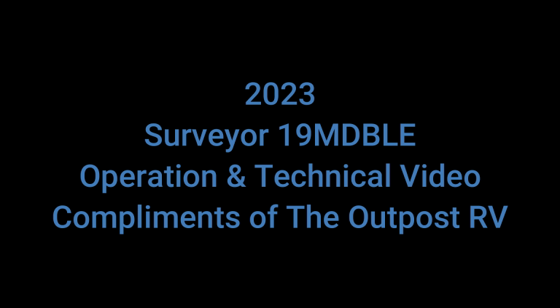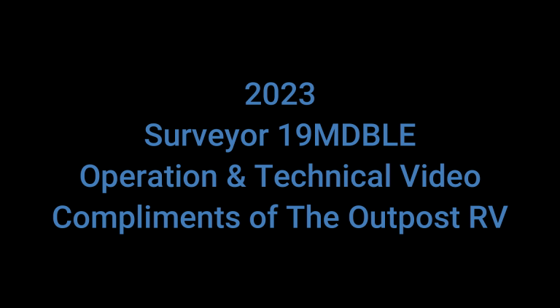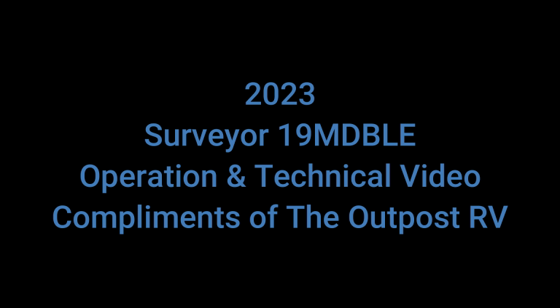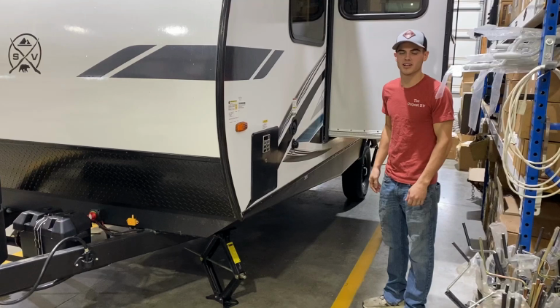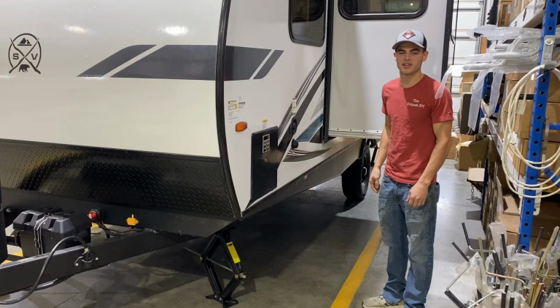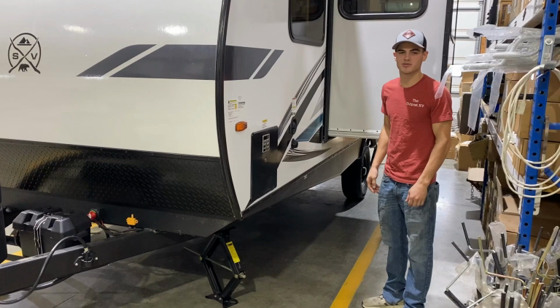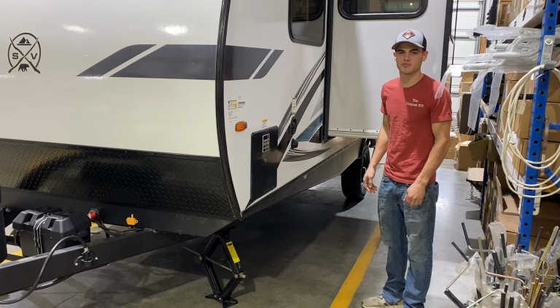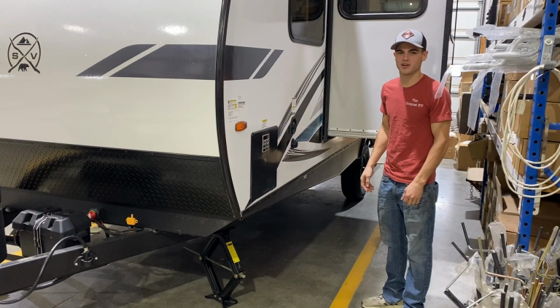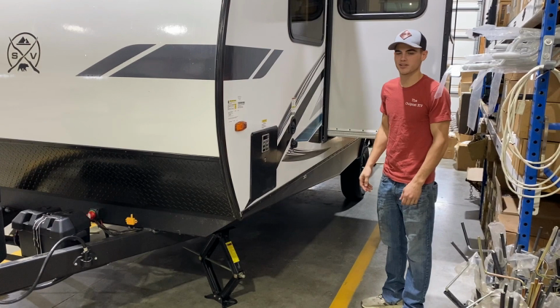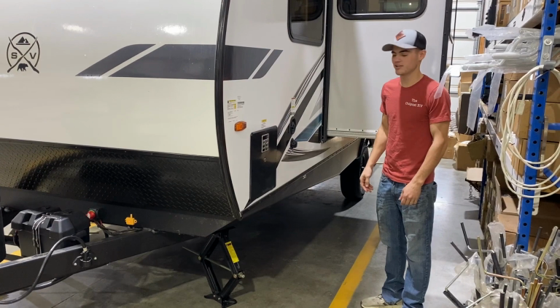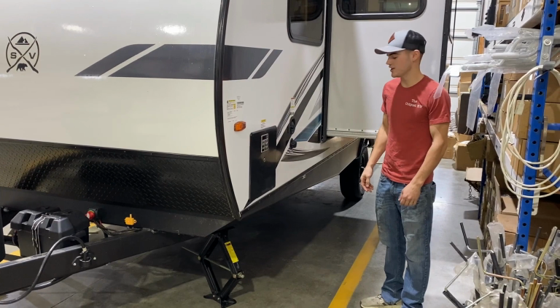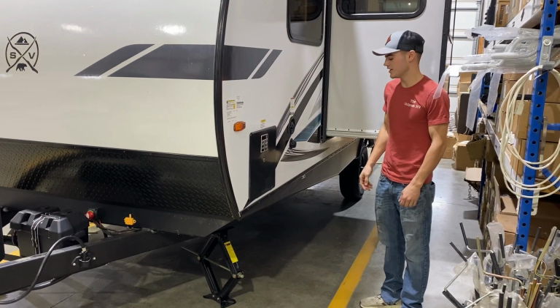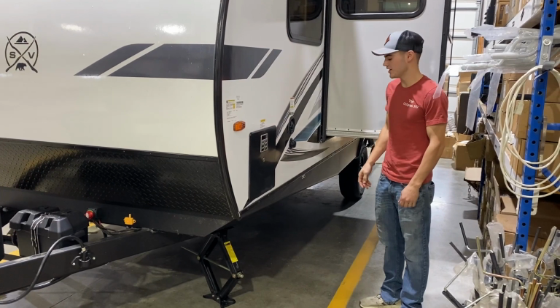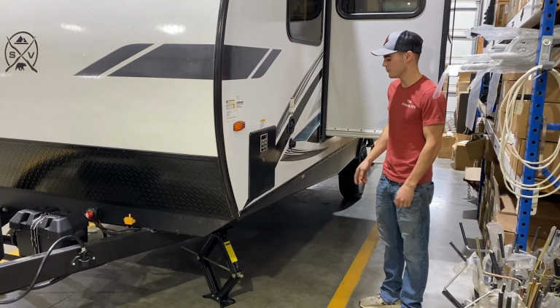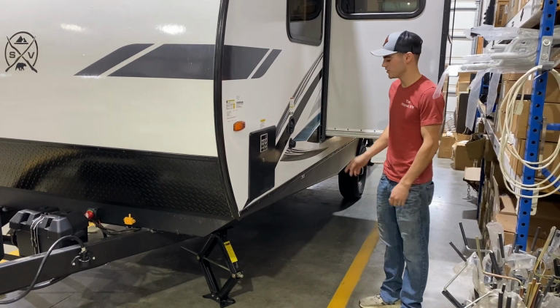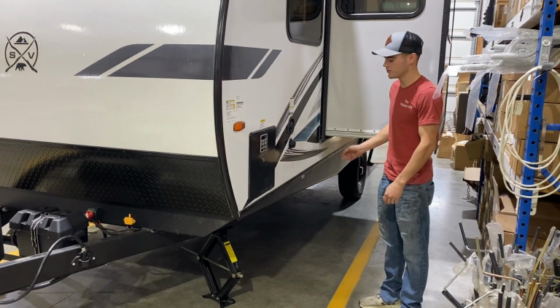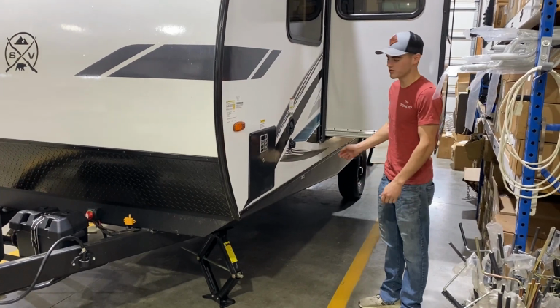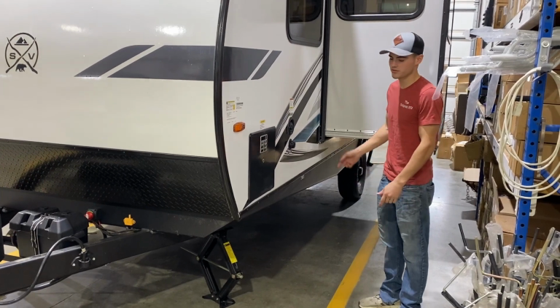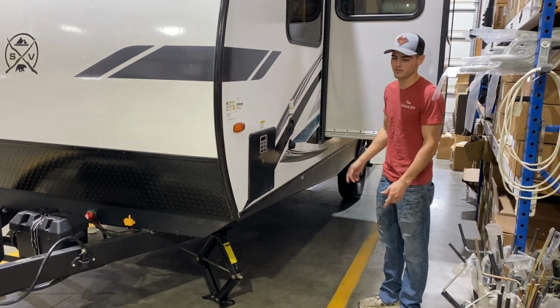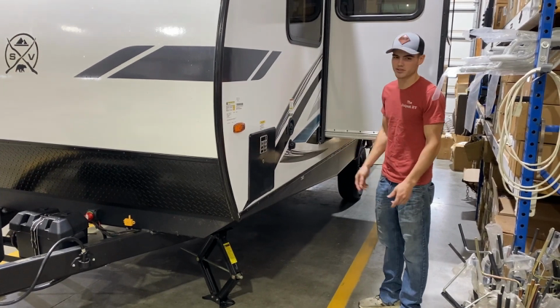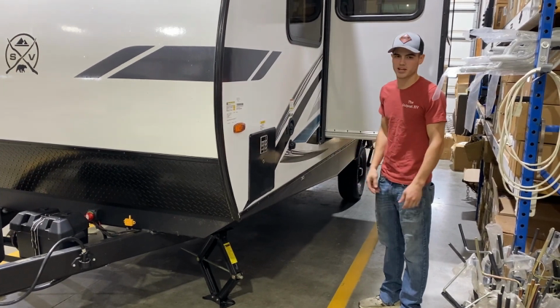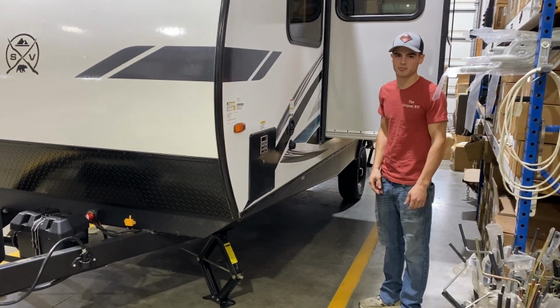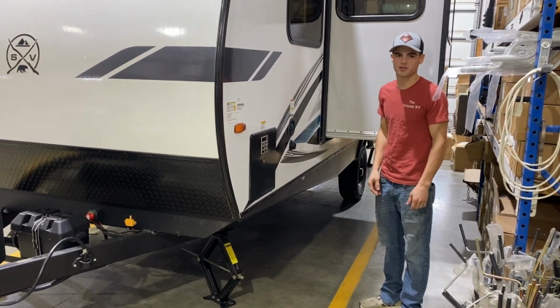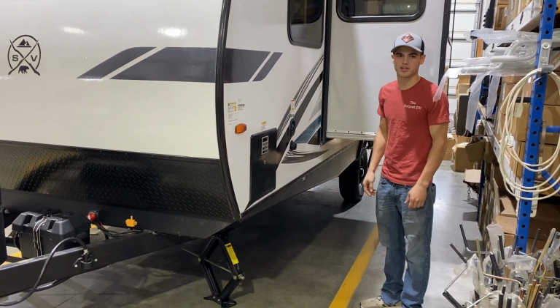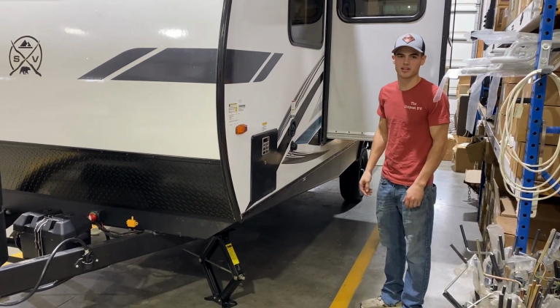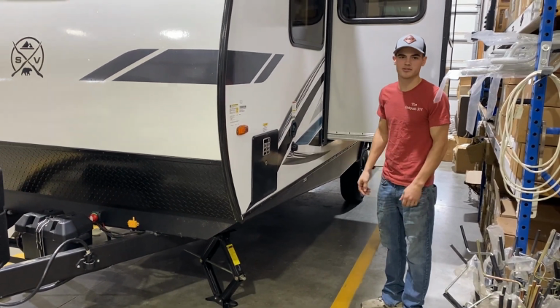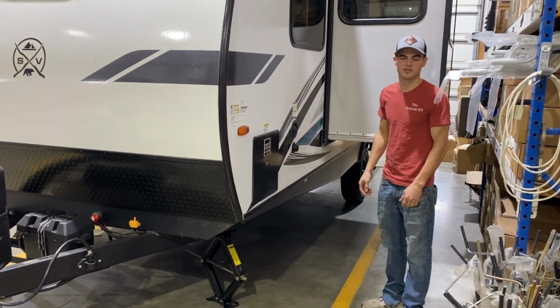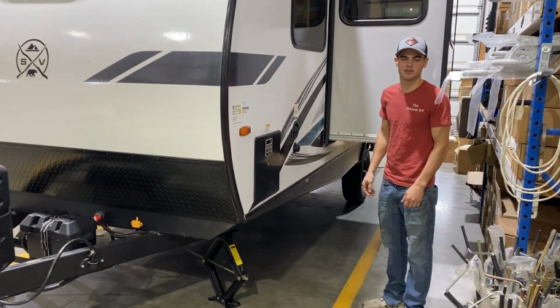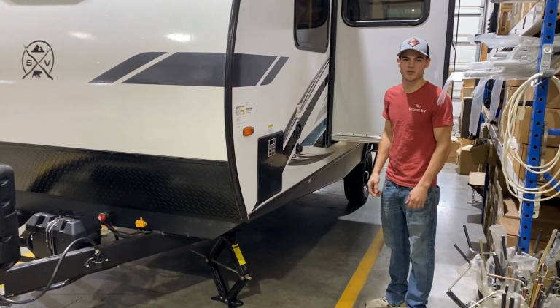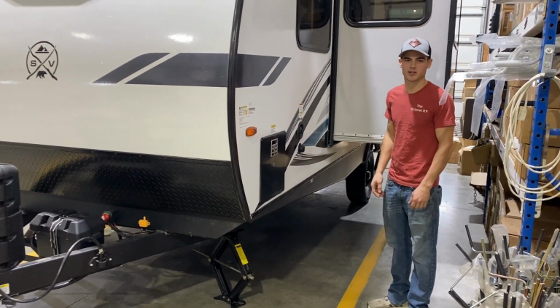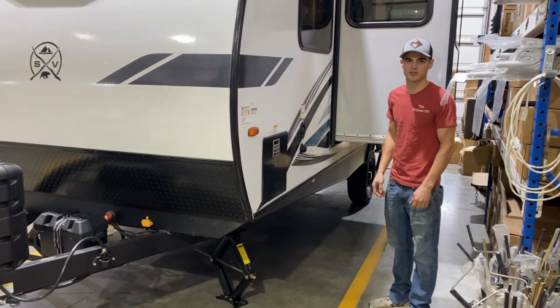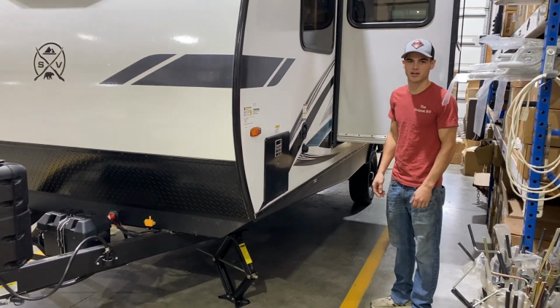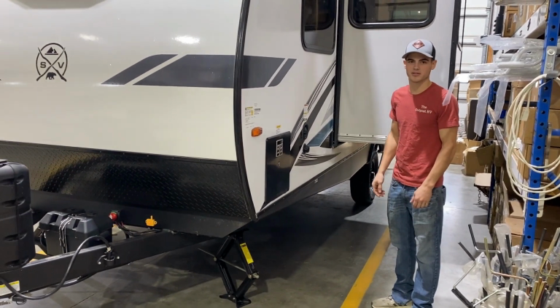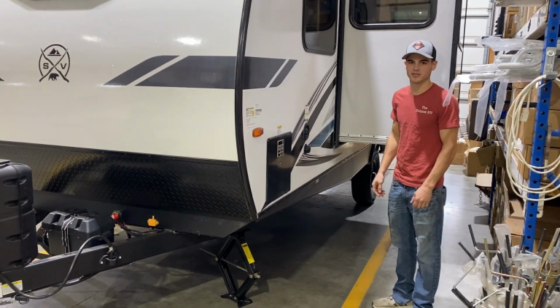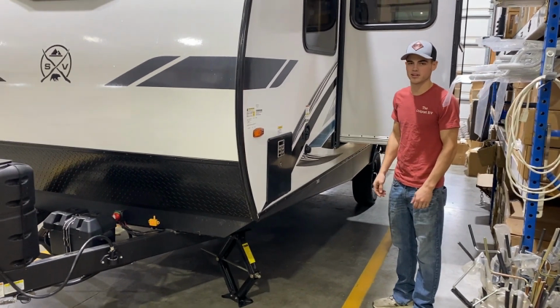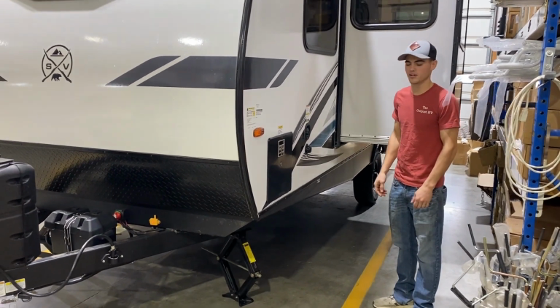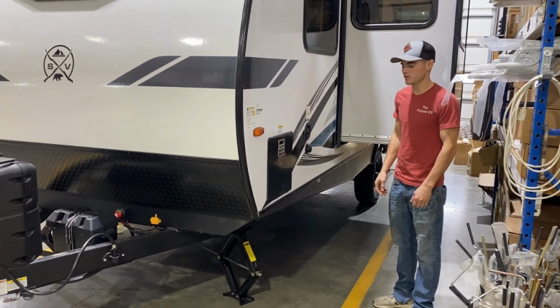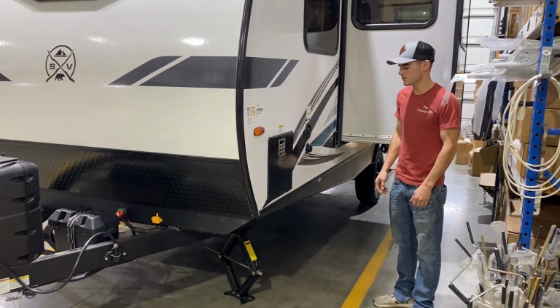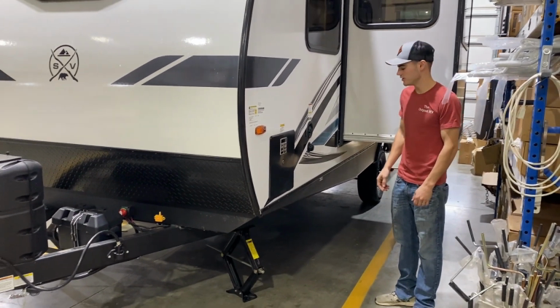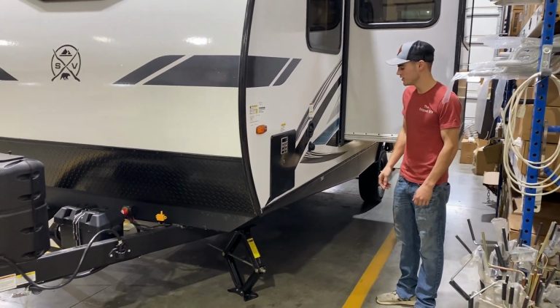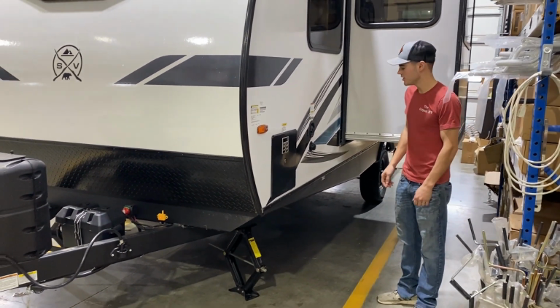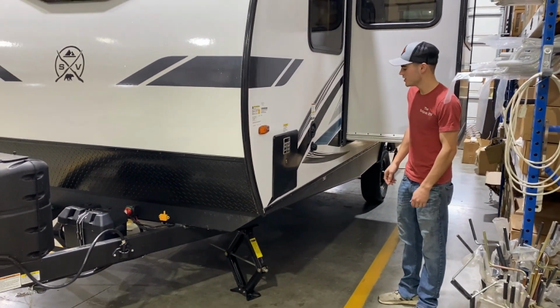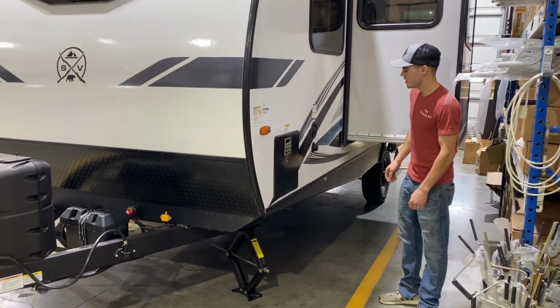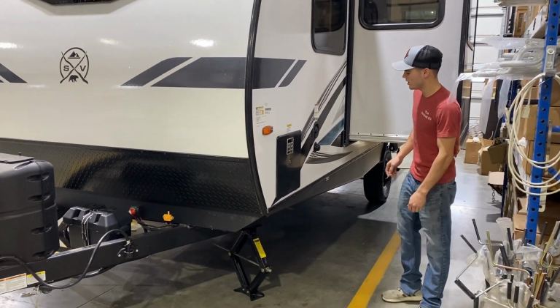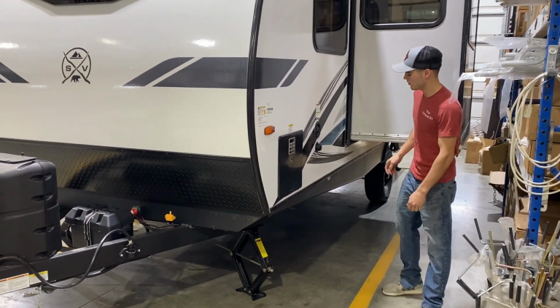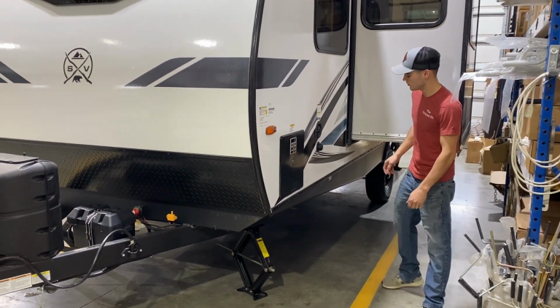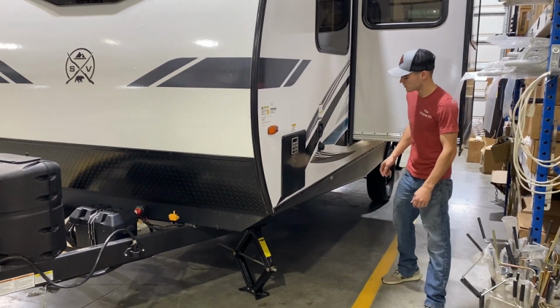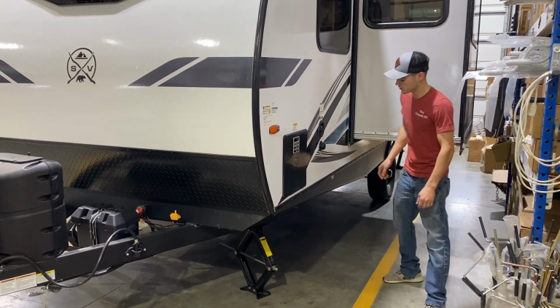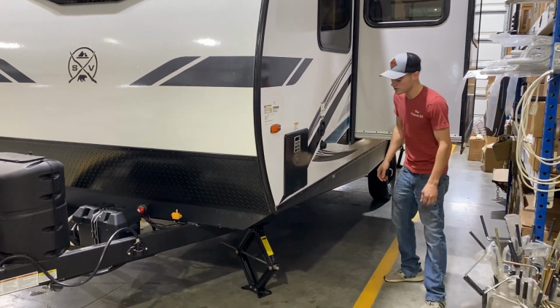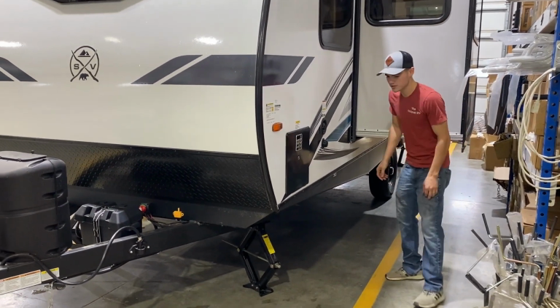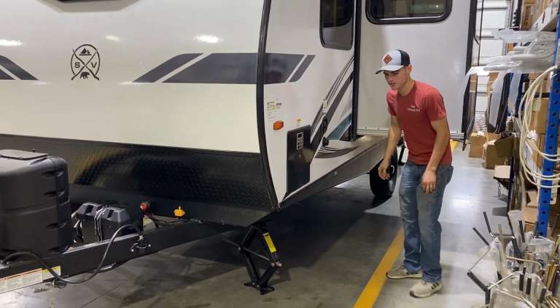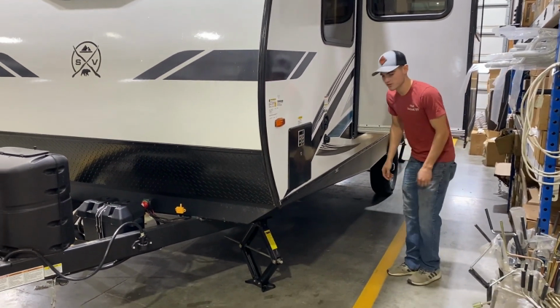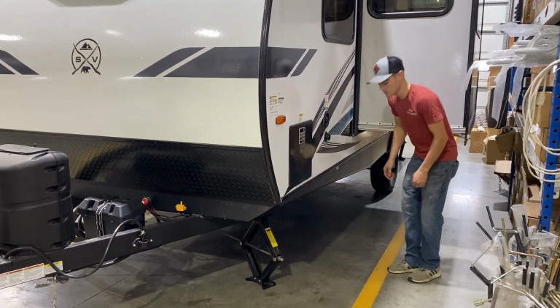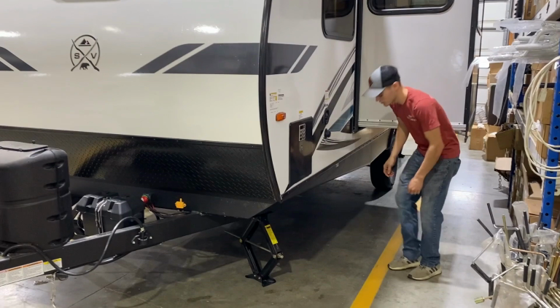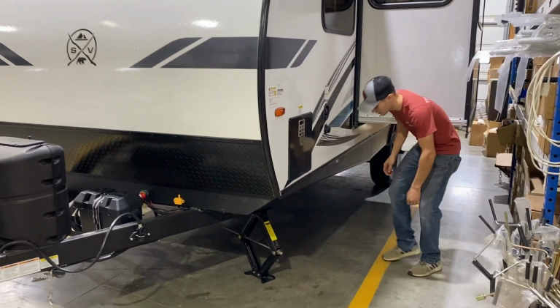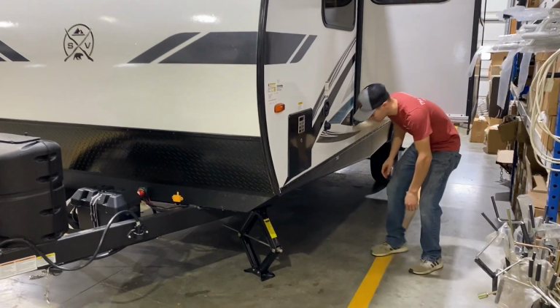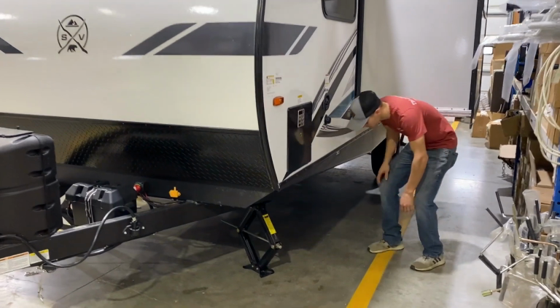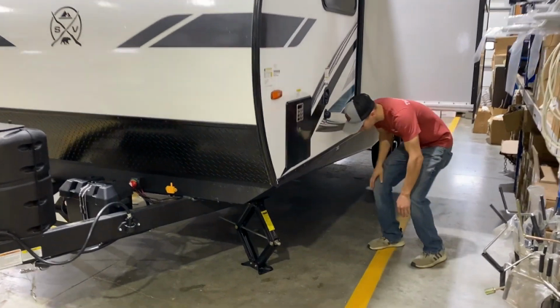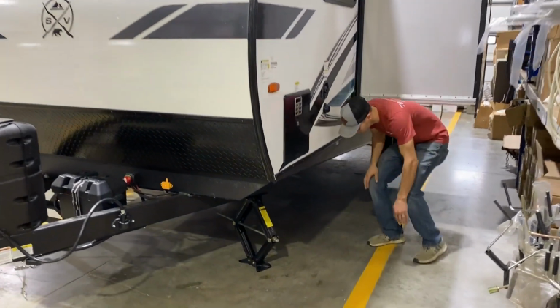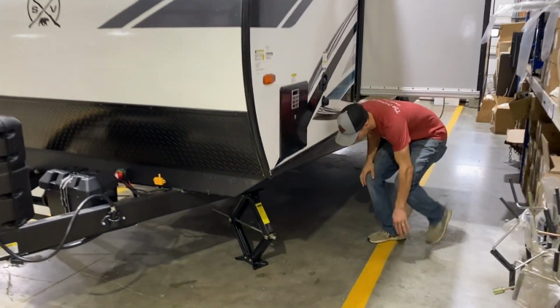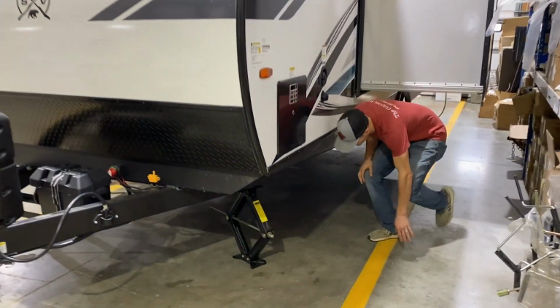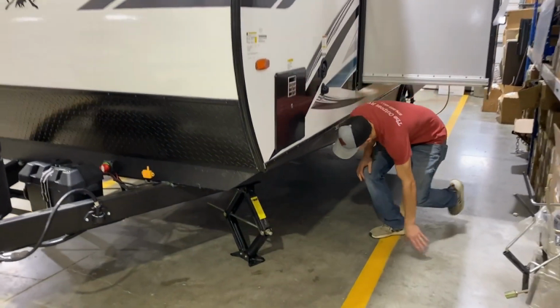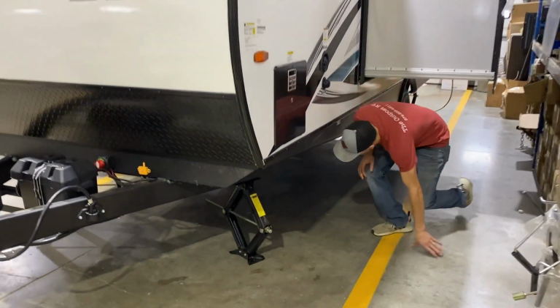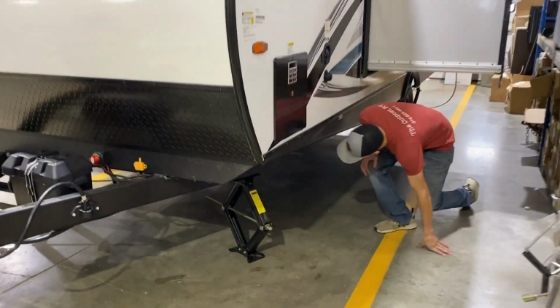My name is Brendan and I'll be going through the camper and doing a walk around with you. We'll start with underneath here.